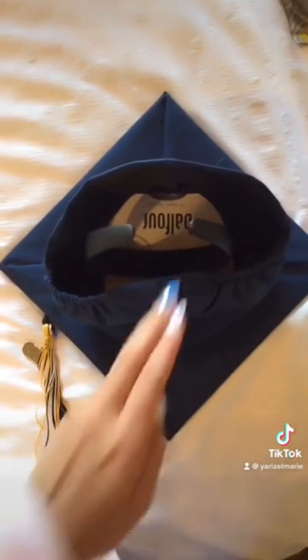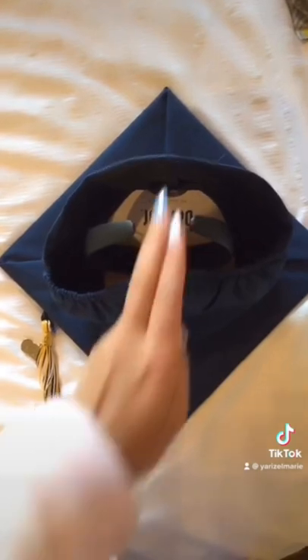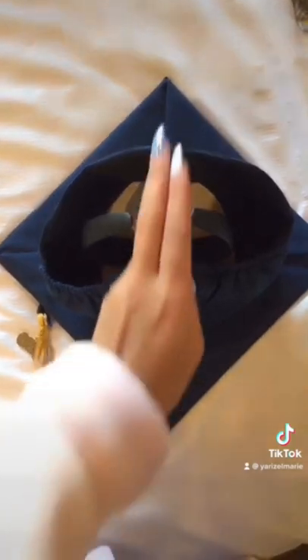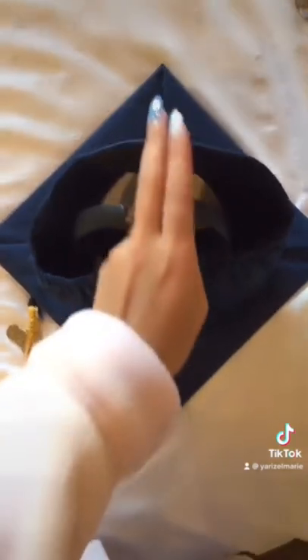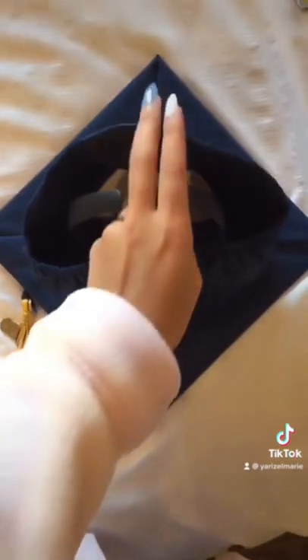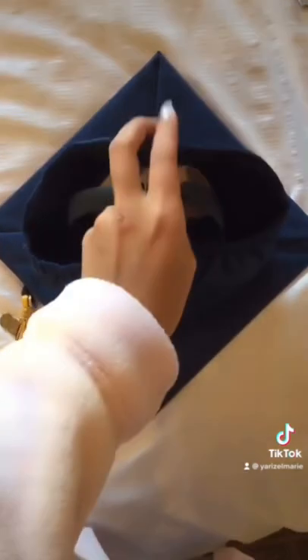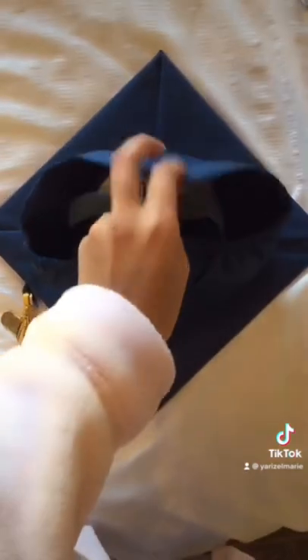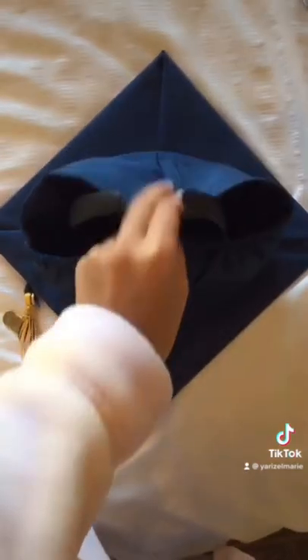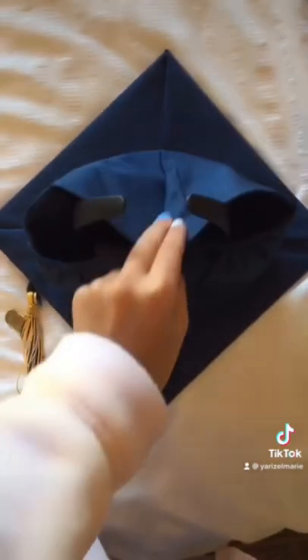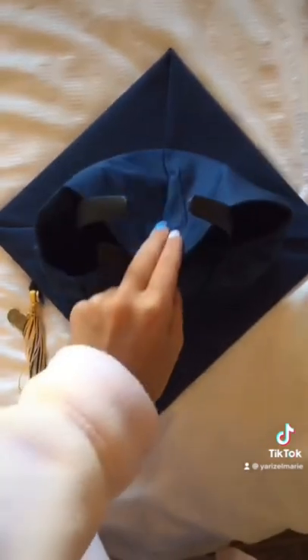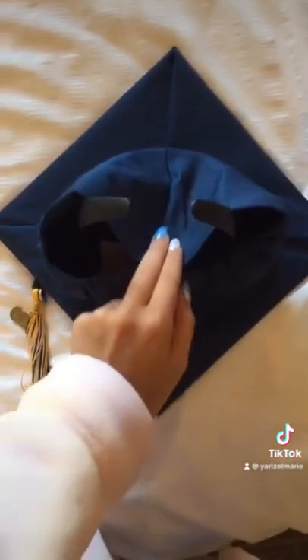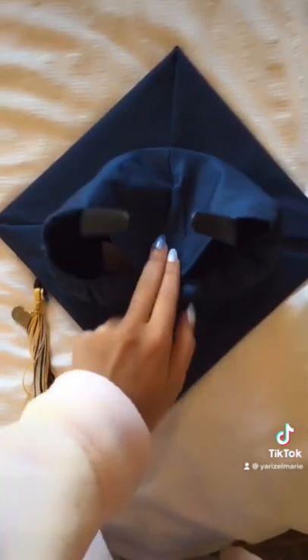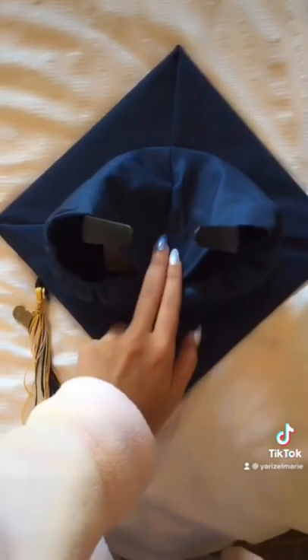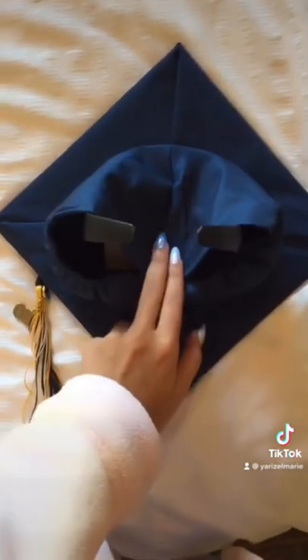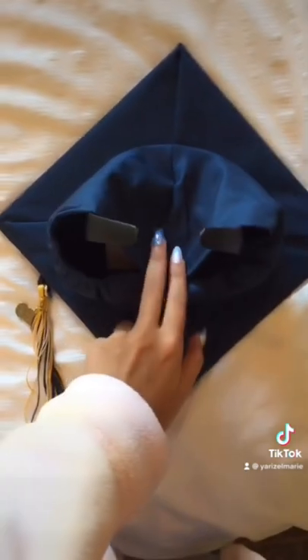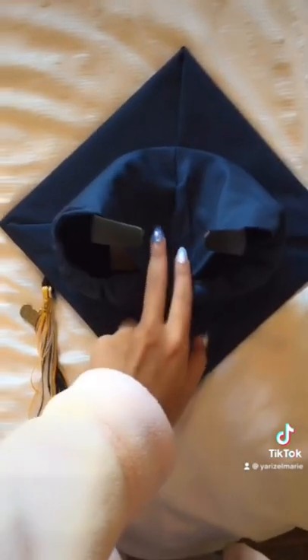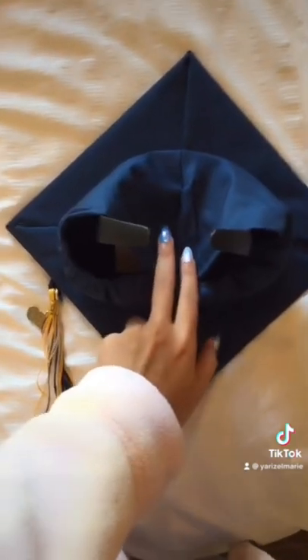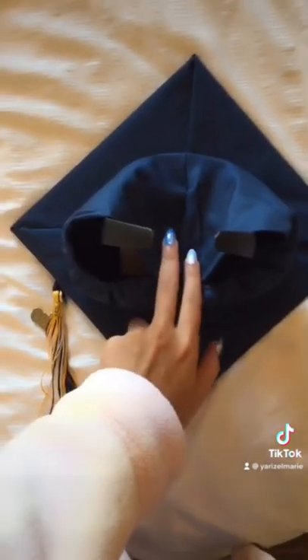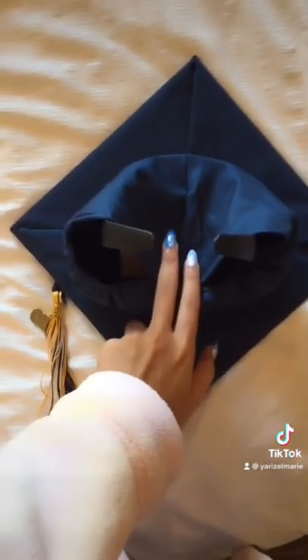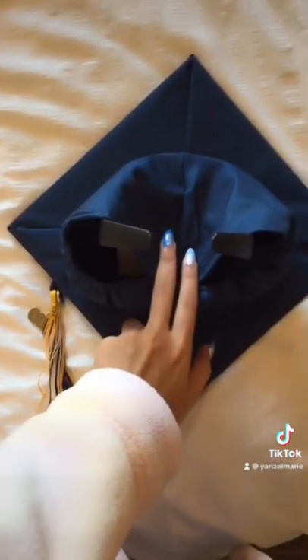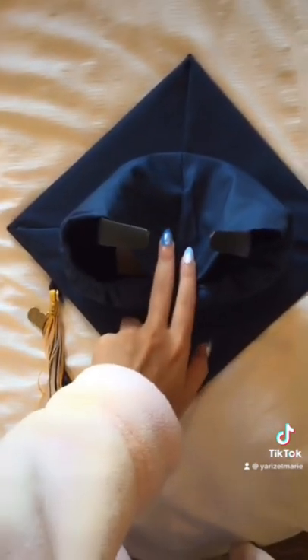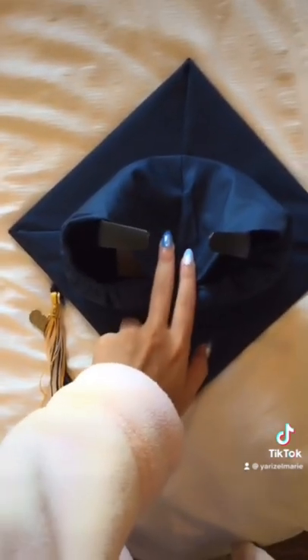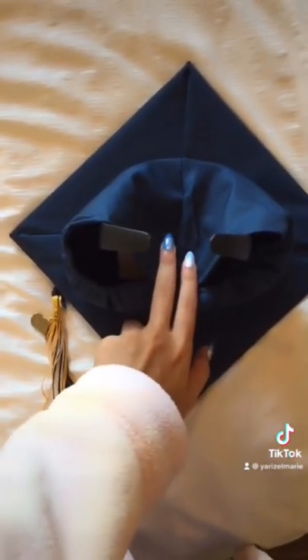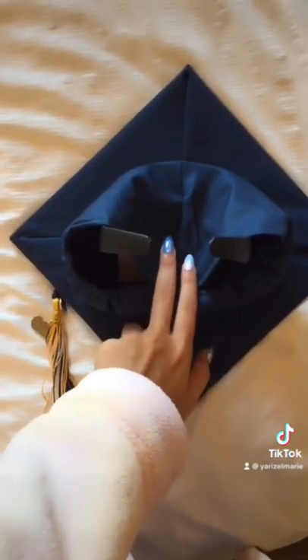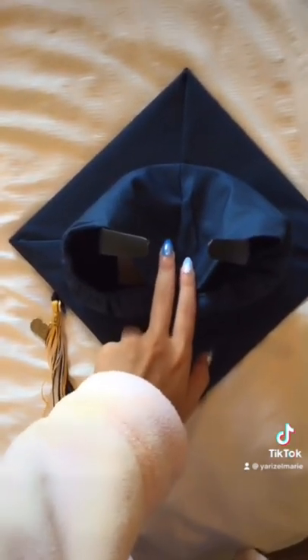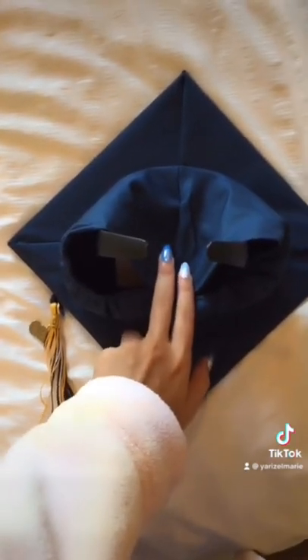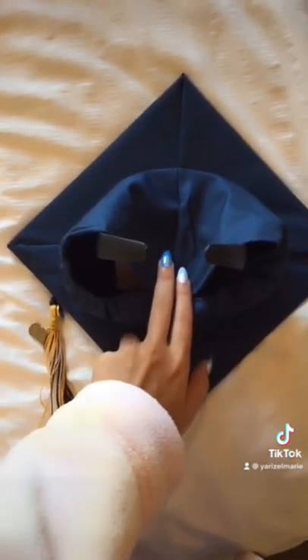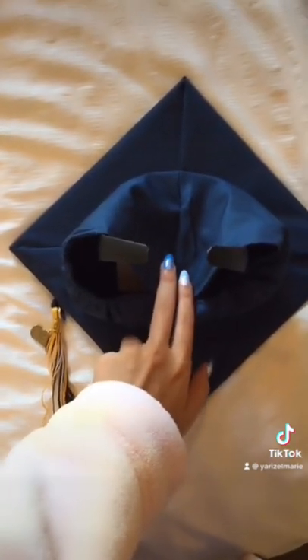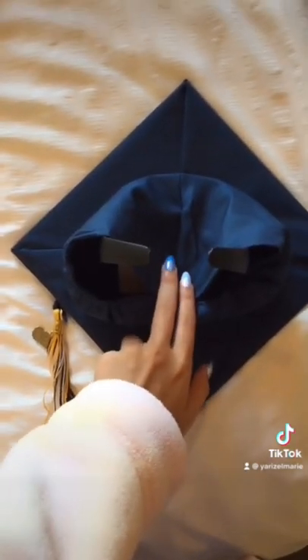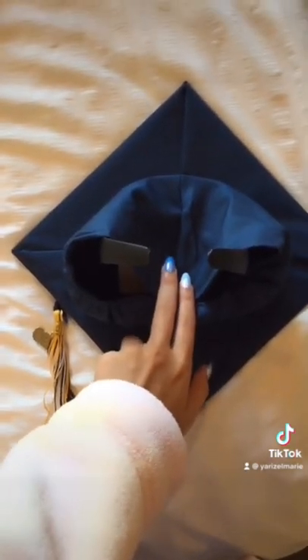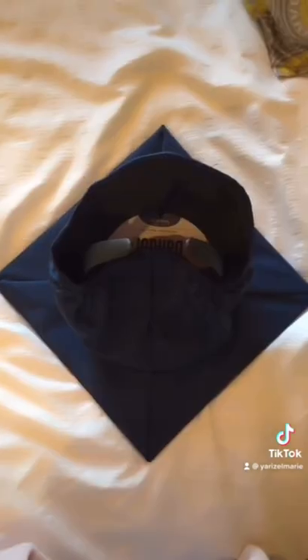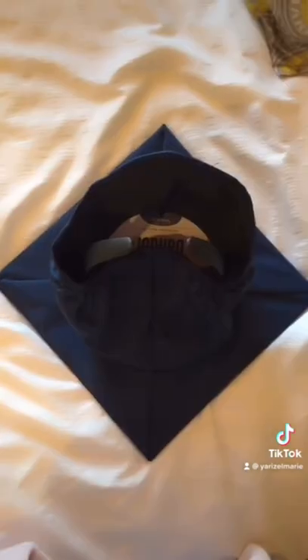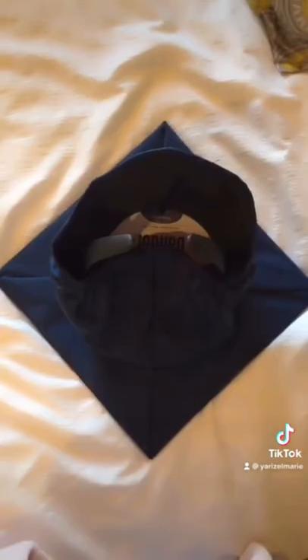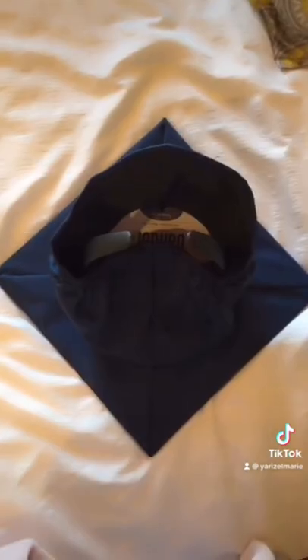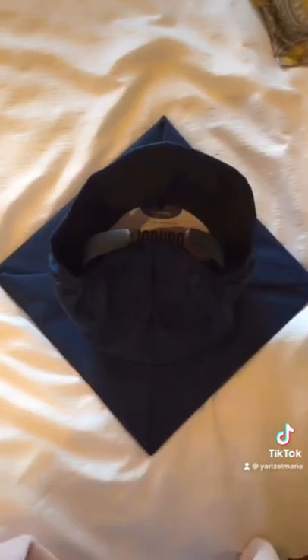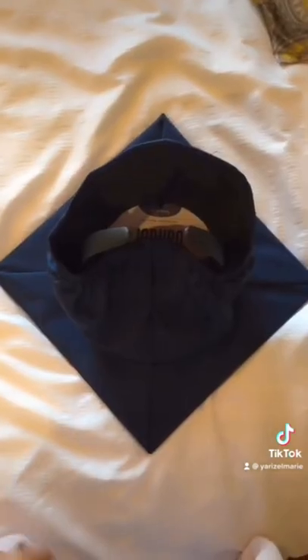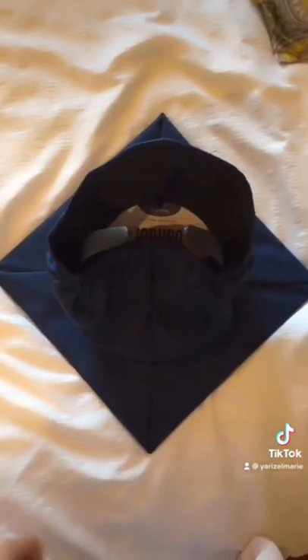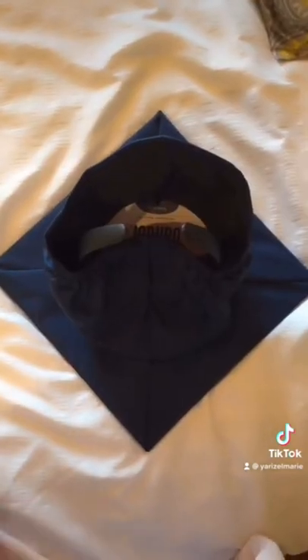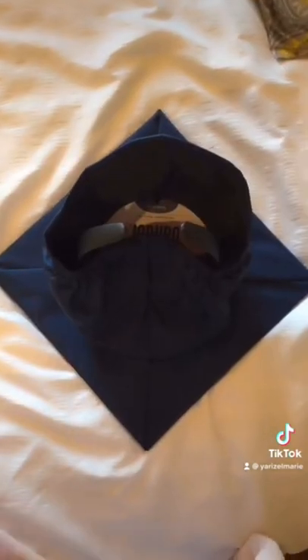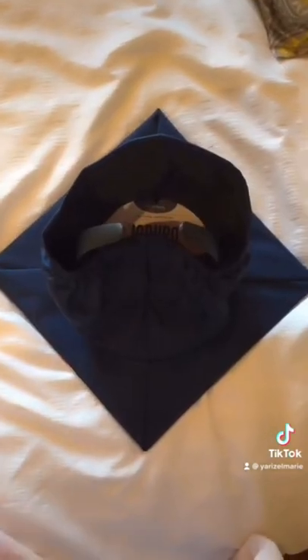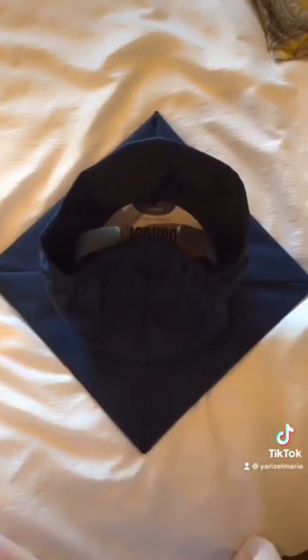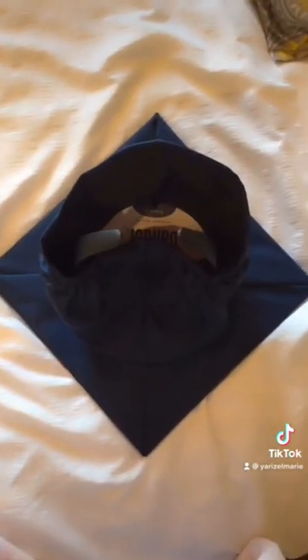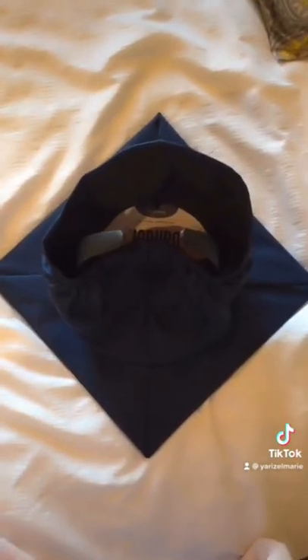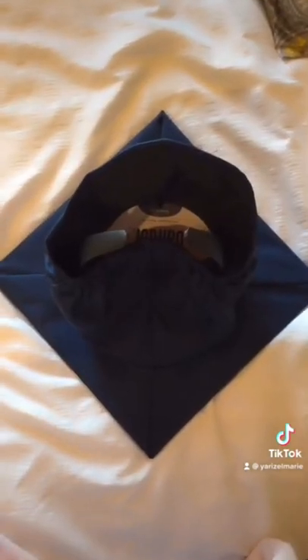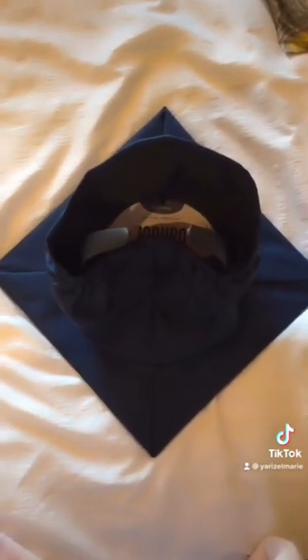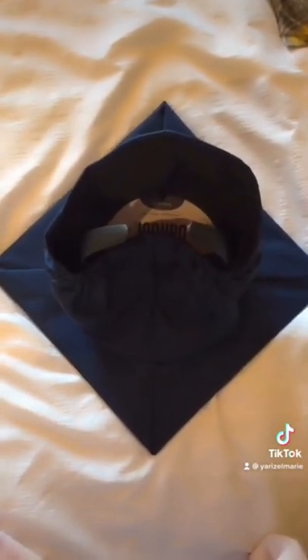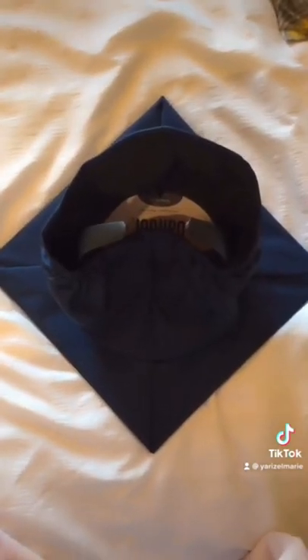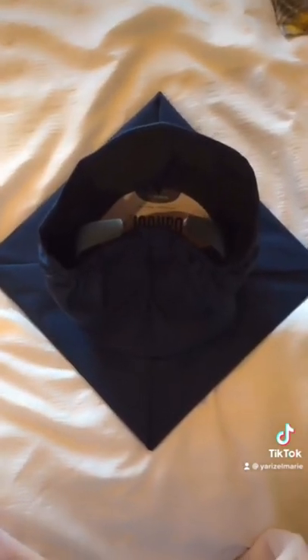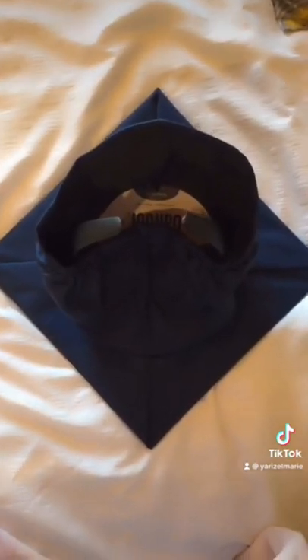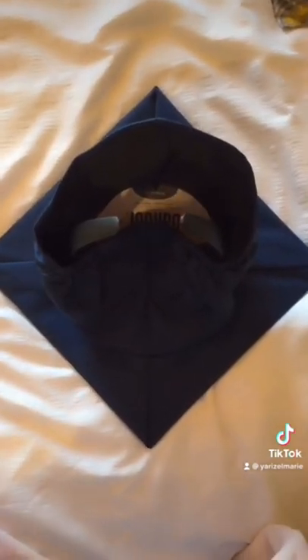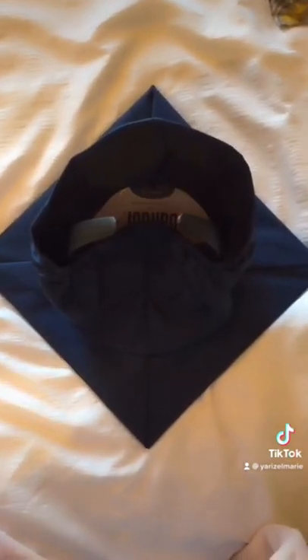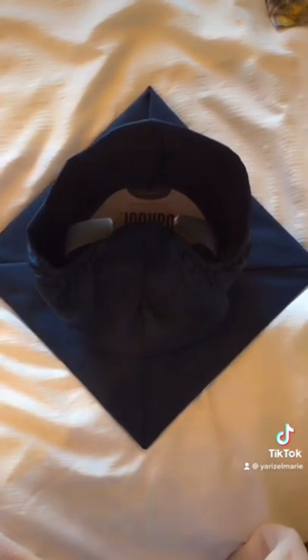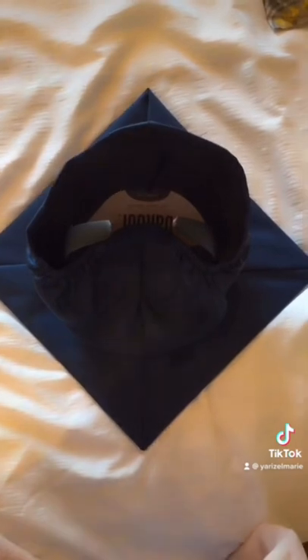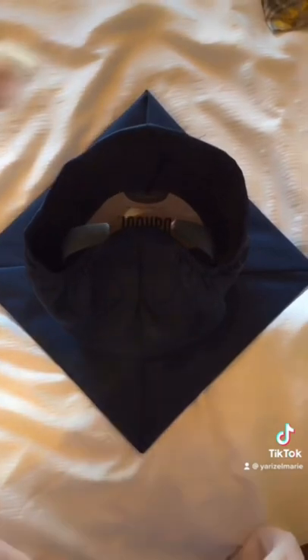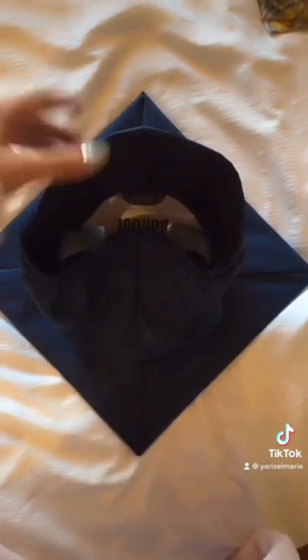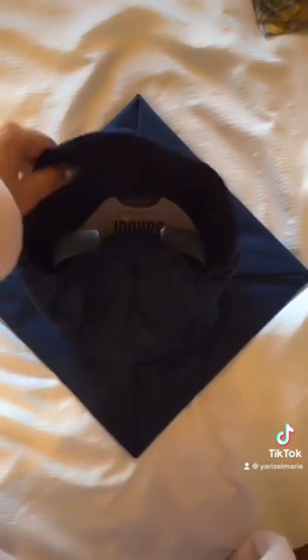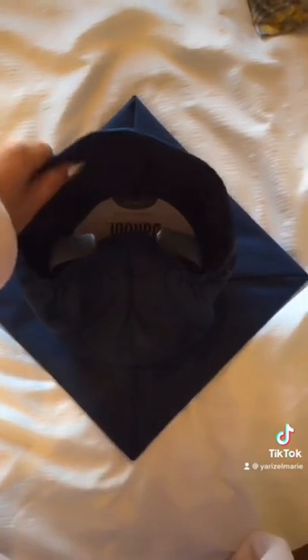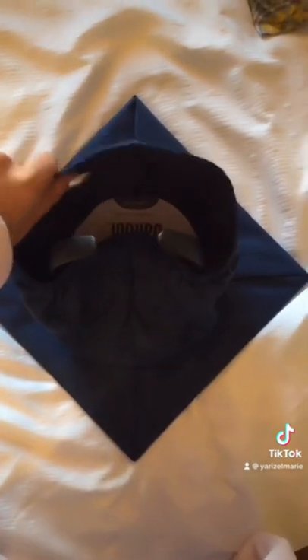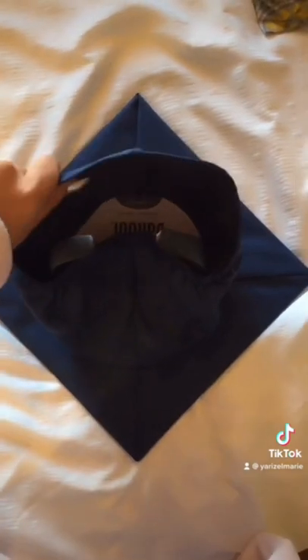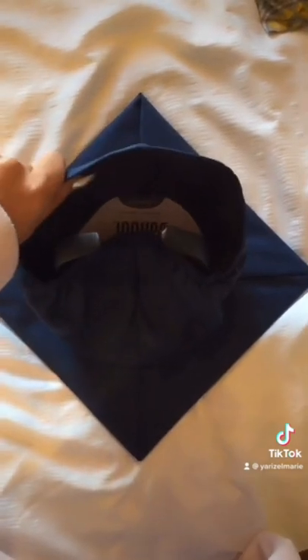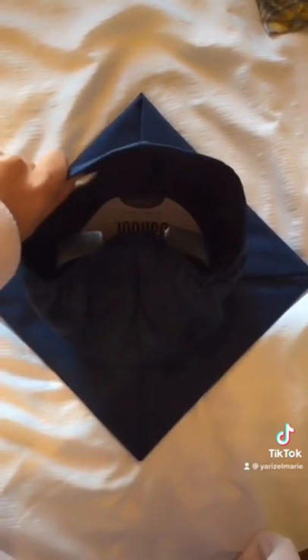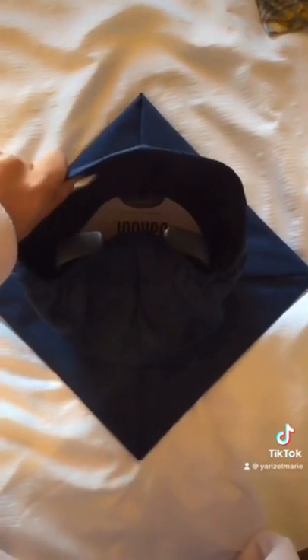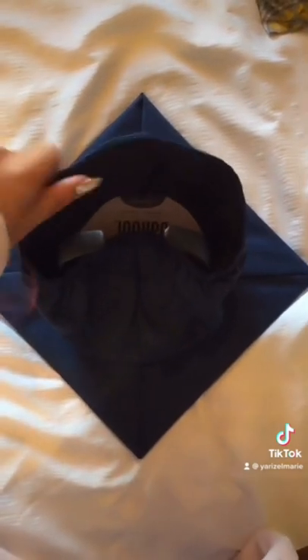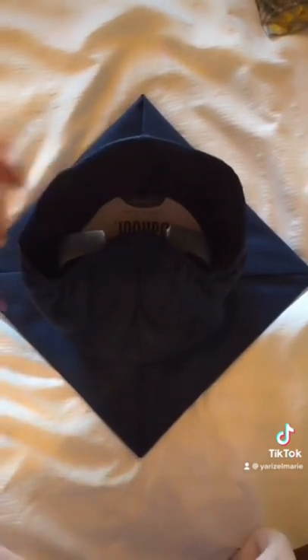All you're going to do is take this part and you're going to glue it down to the side. Now you're going to do the same thing to this side.